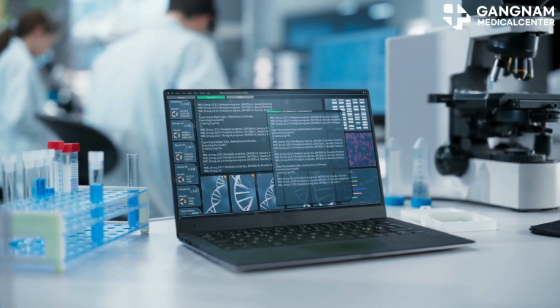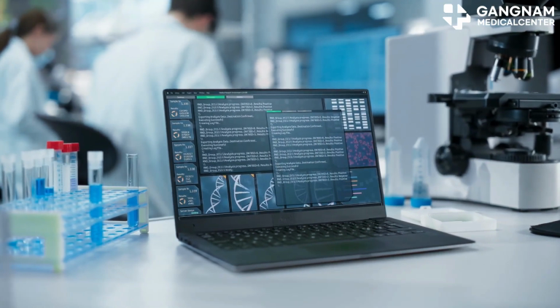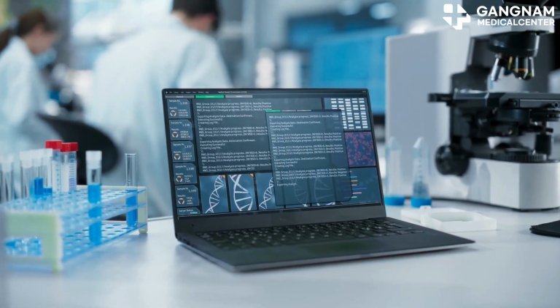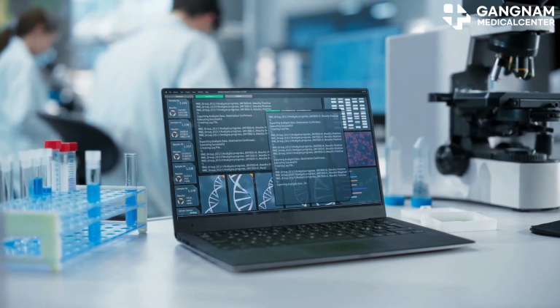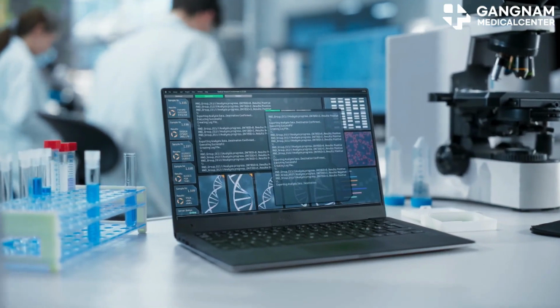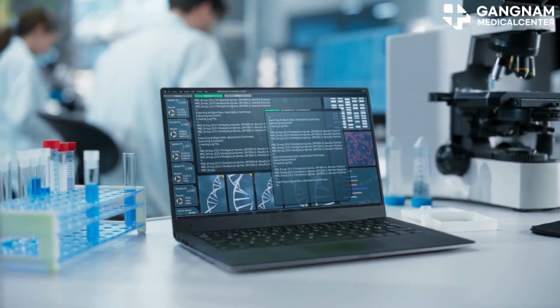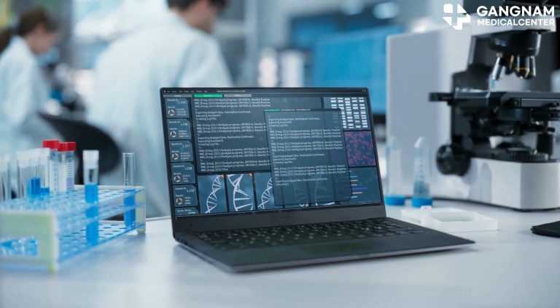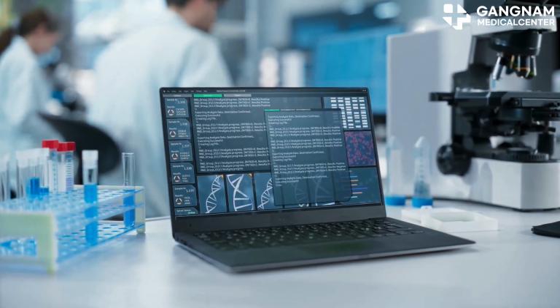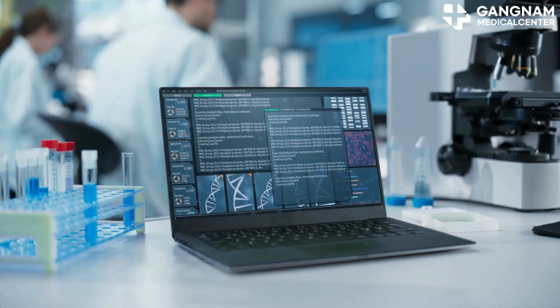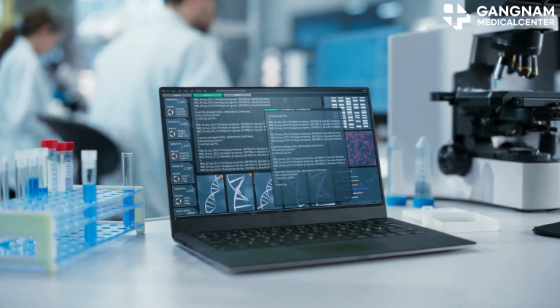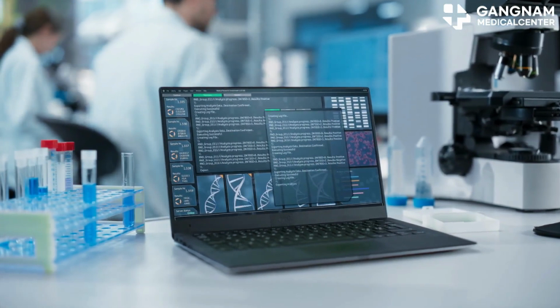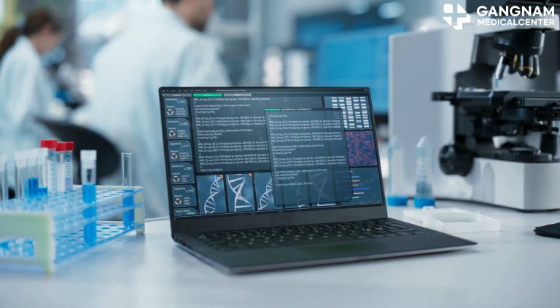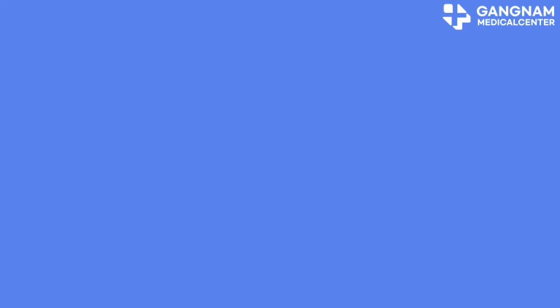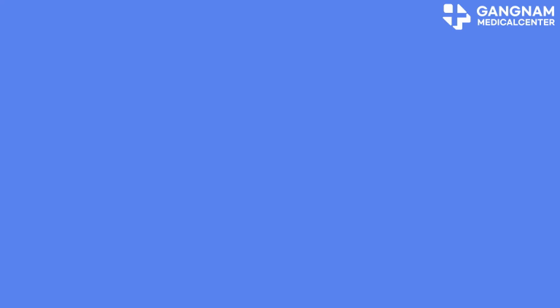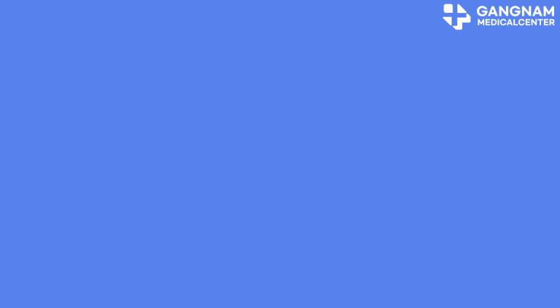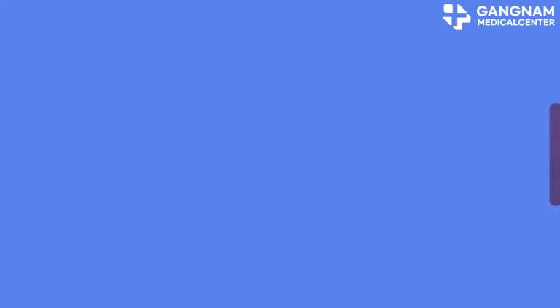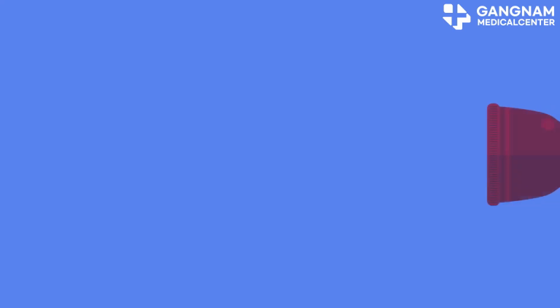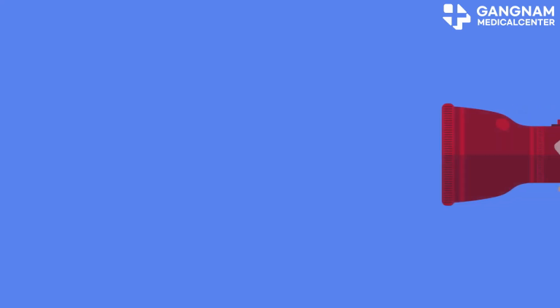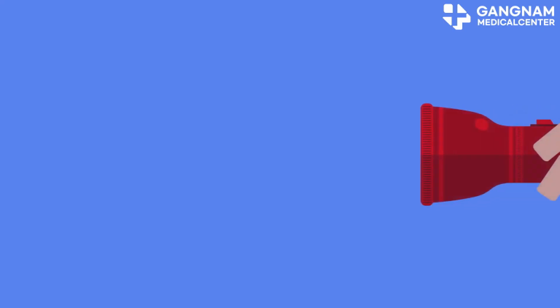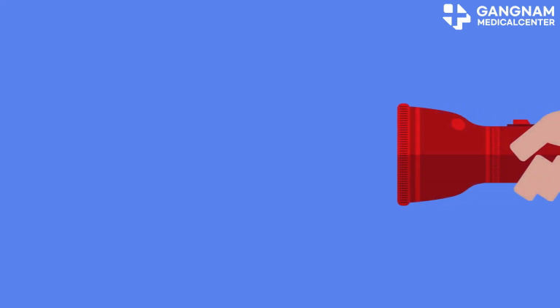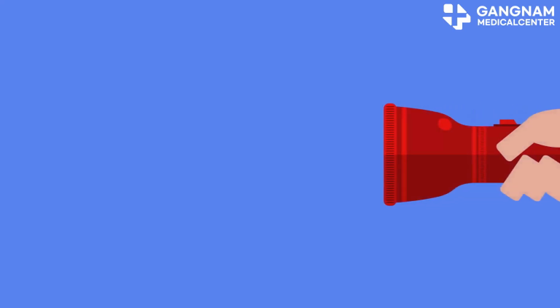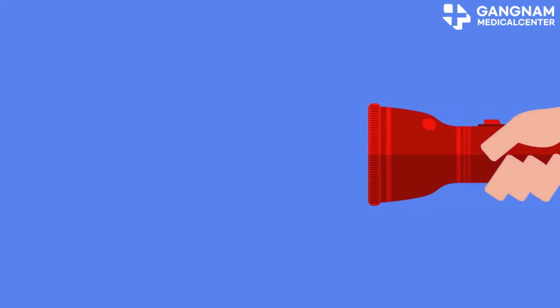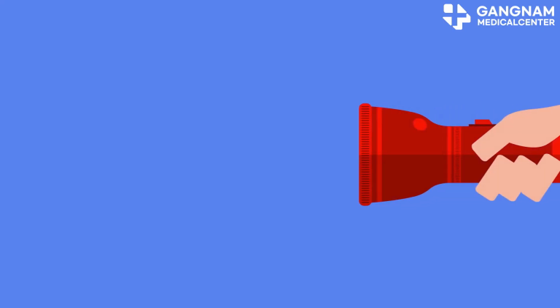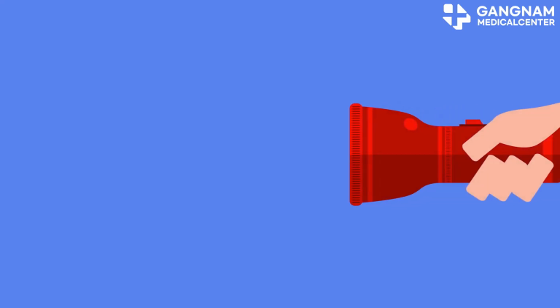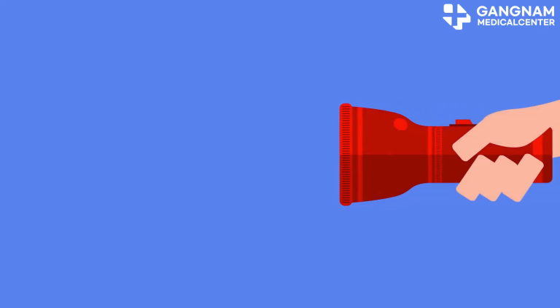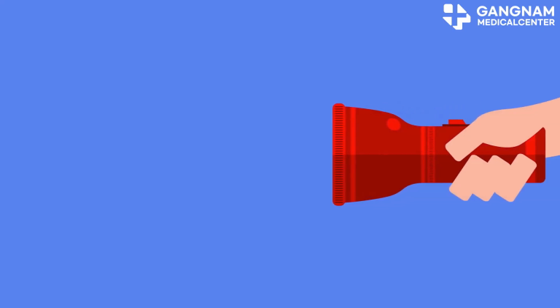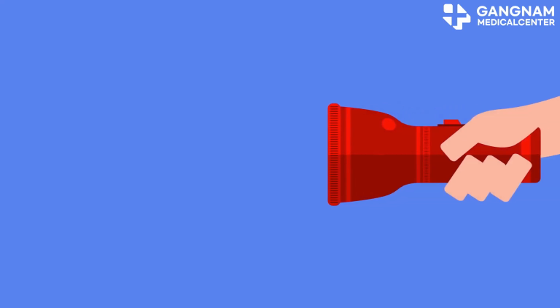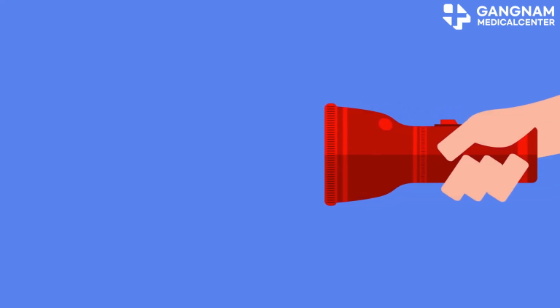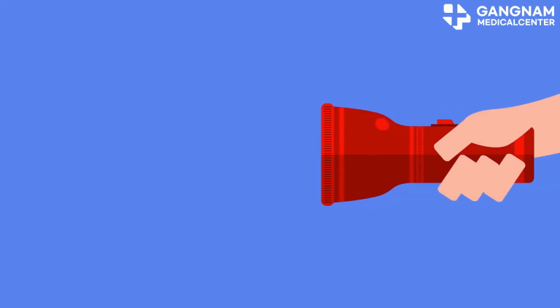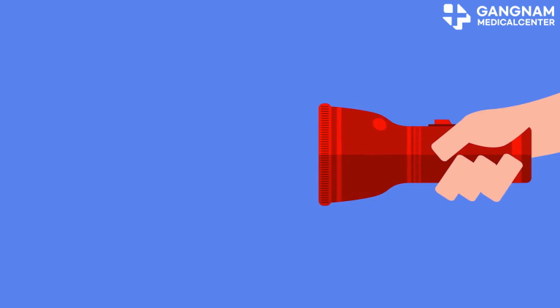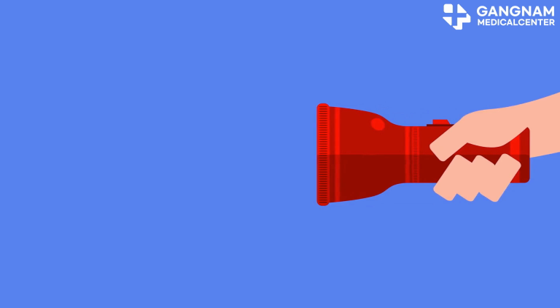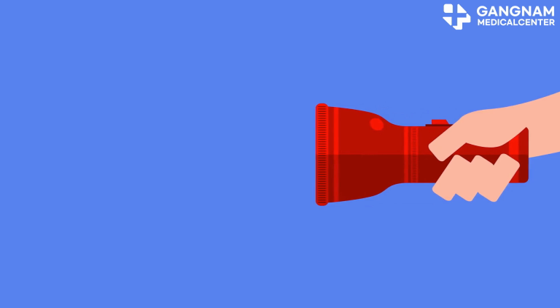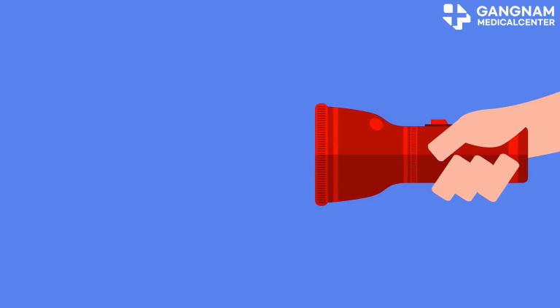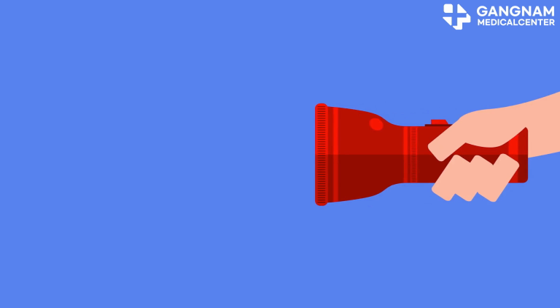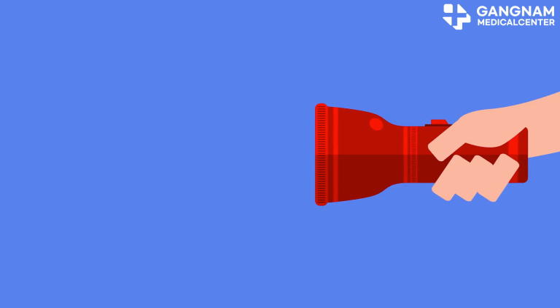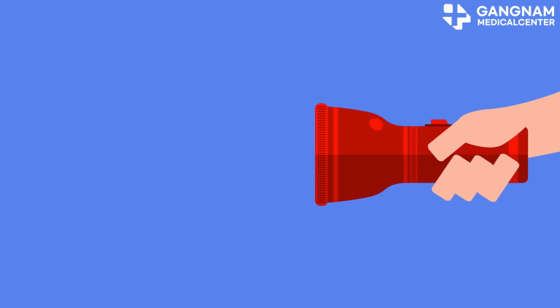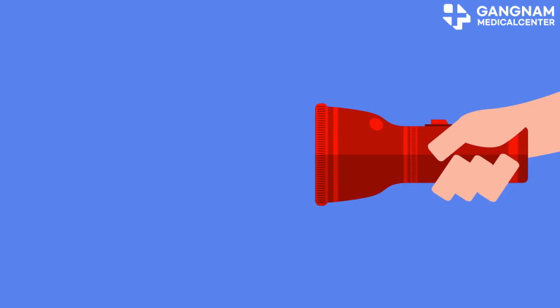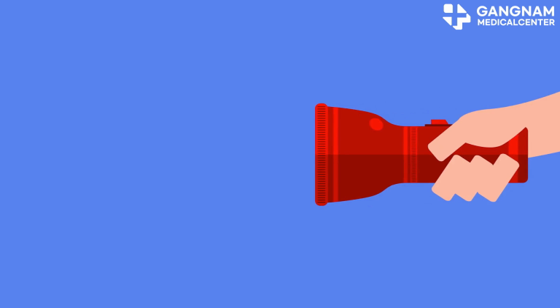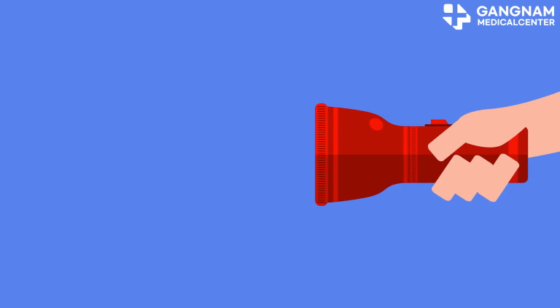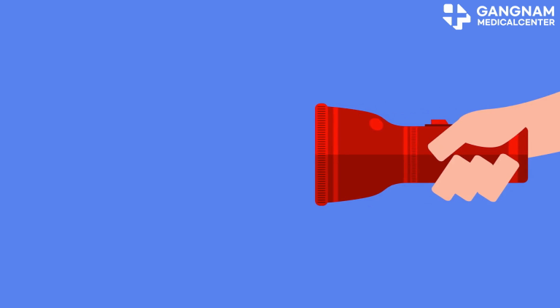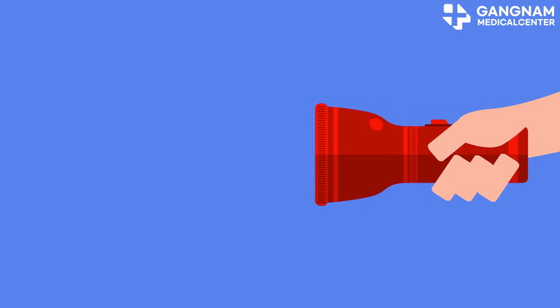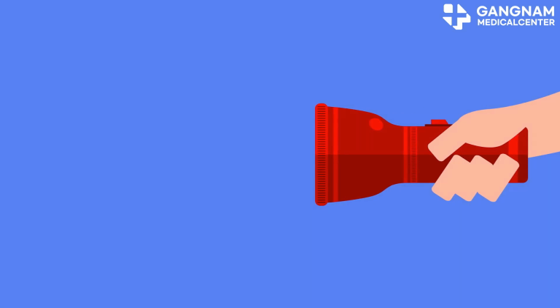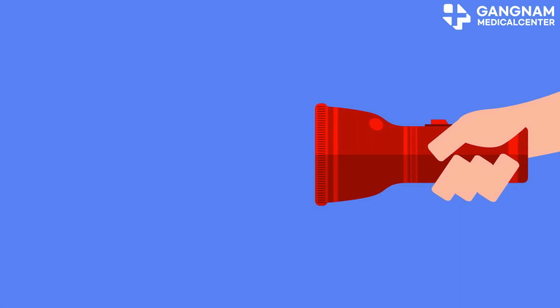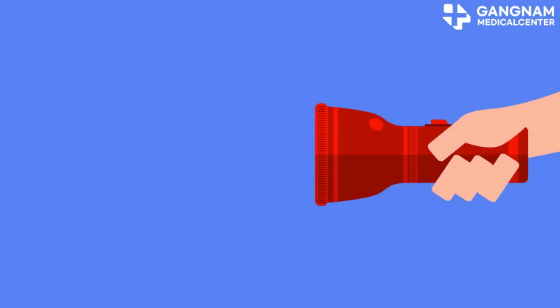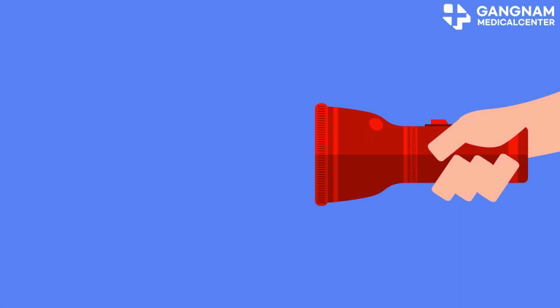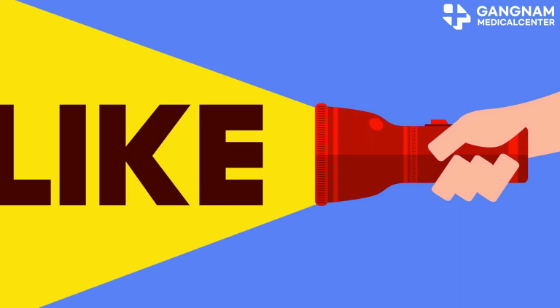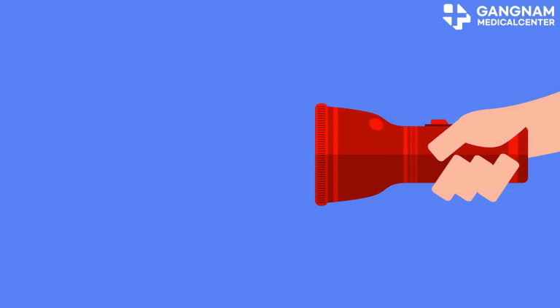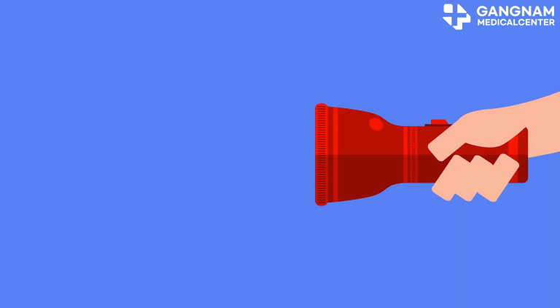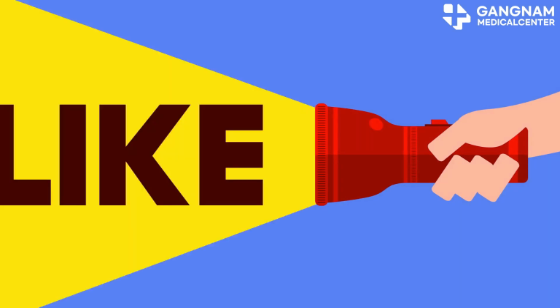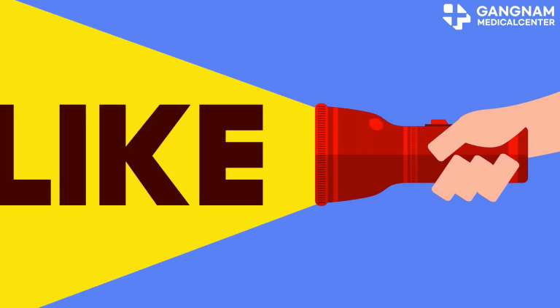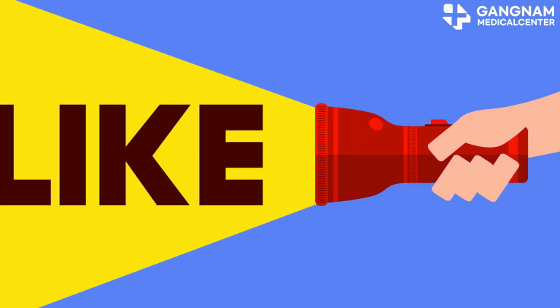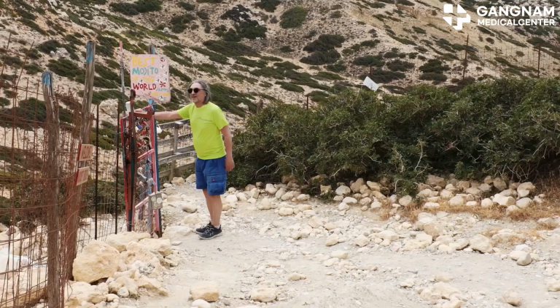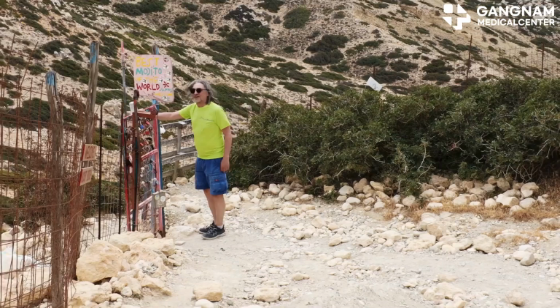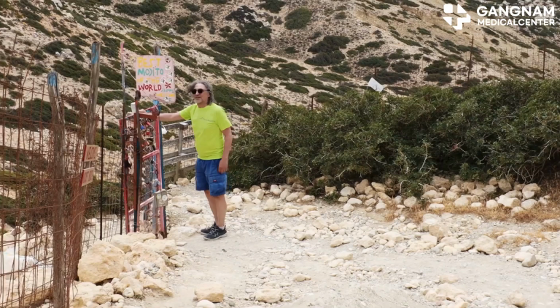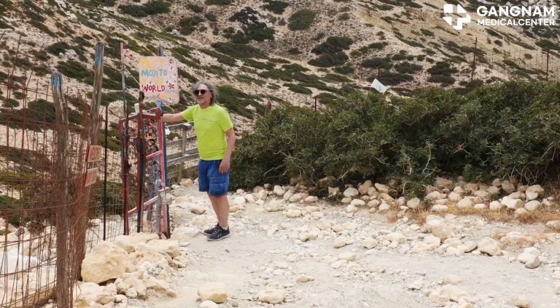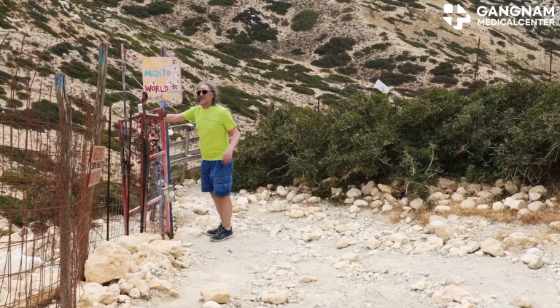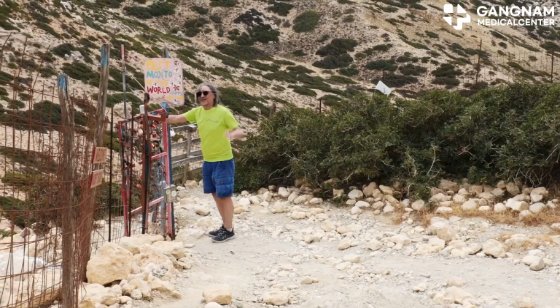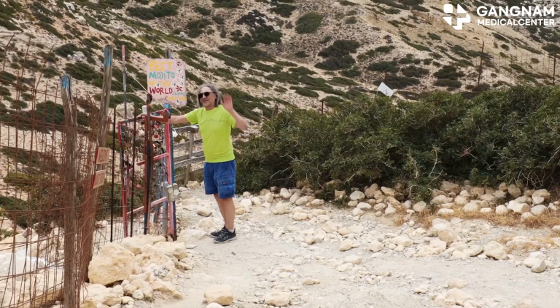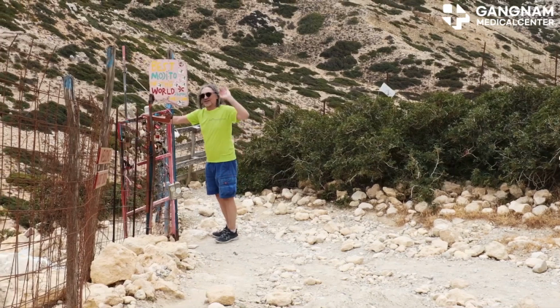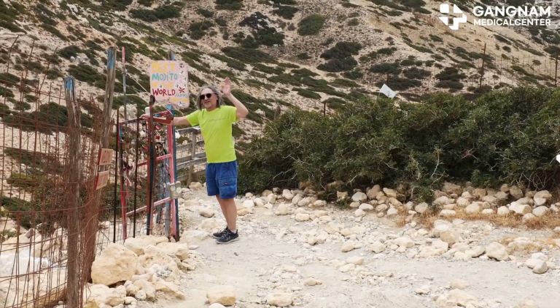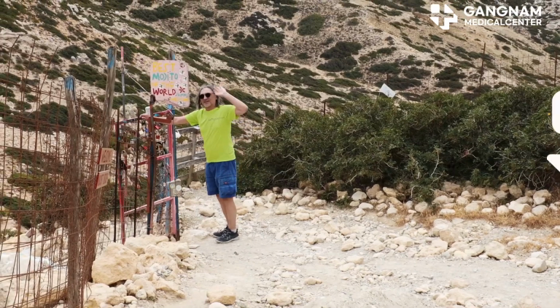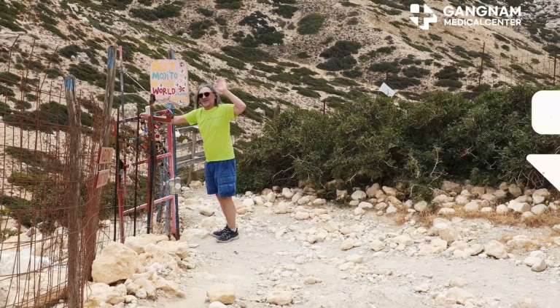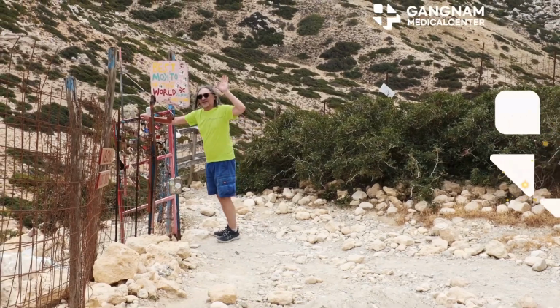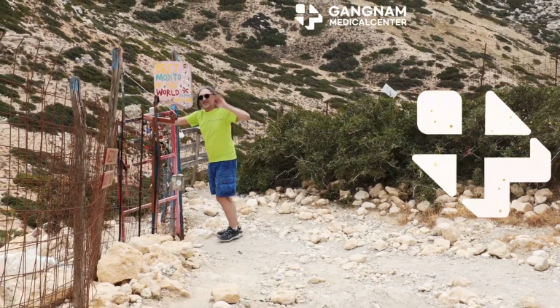Thanks for watching. Don't forget to like and subscribe for more cutting-edge medical insights. See you next time.